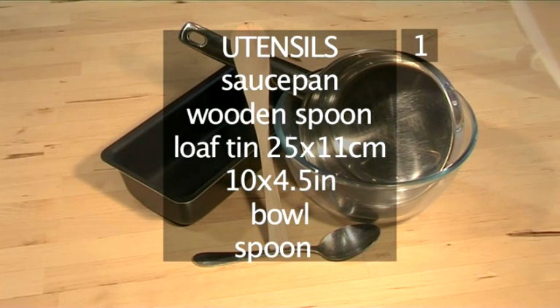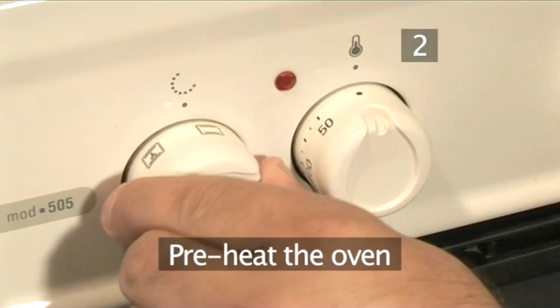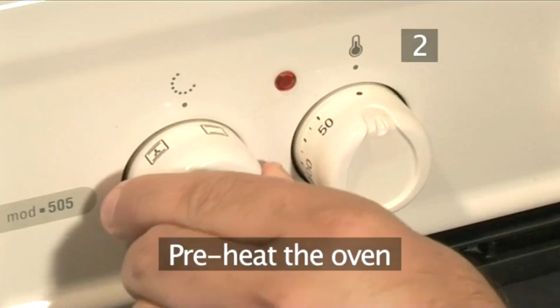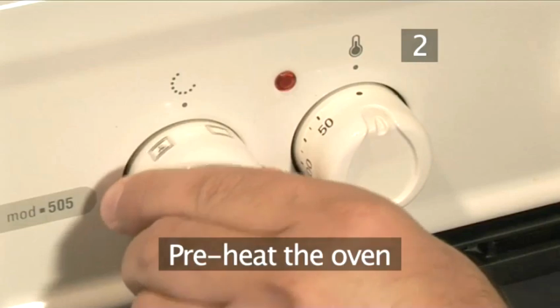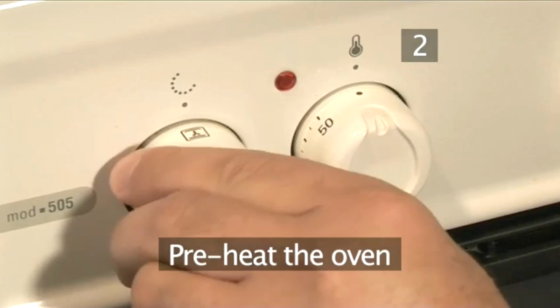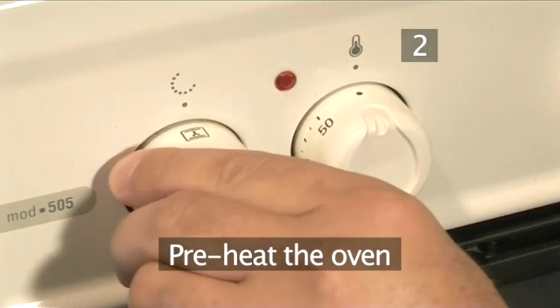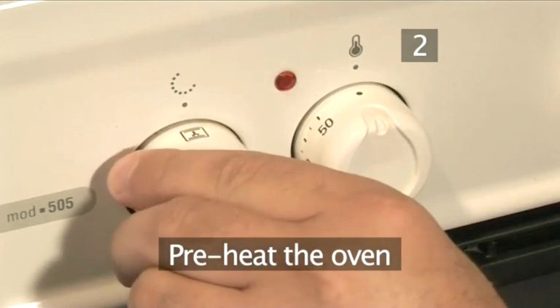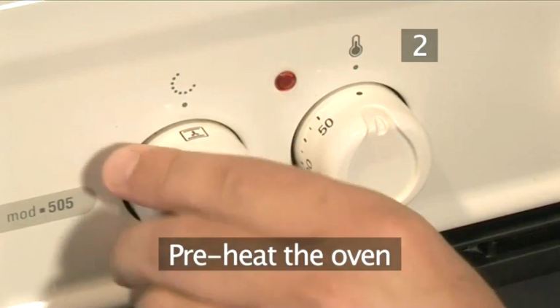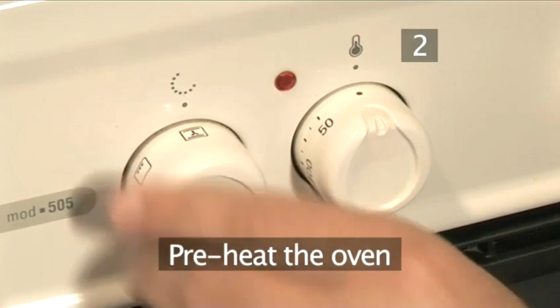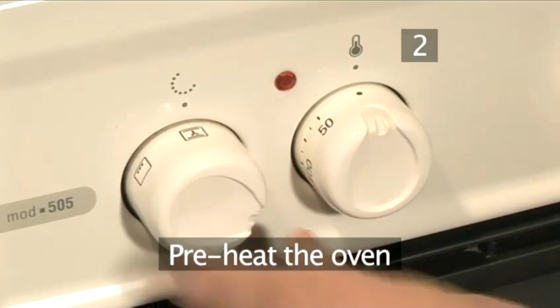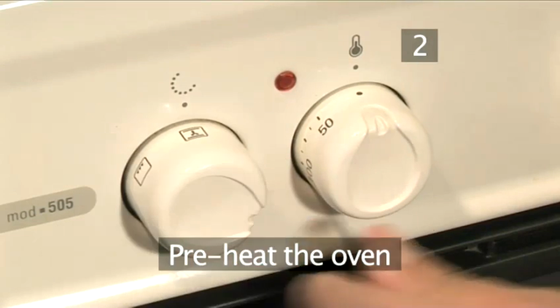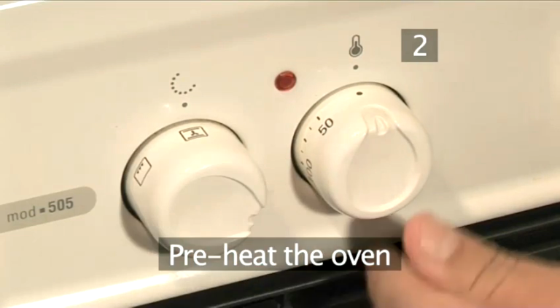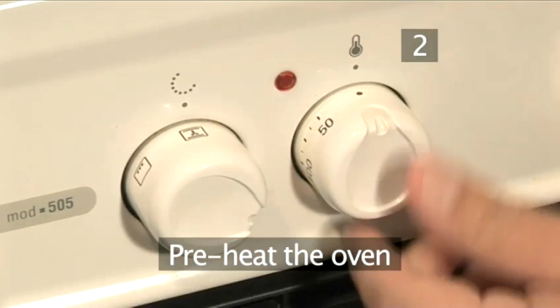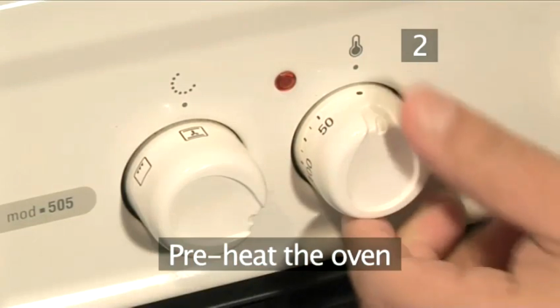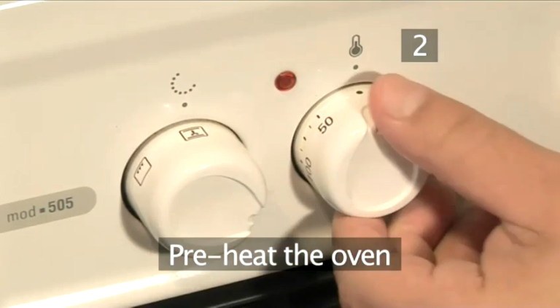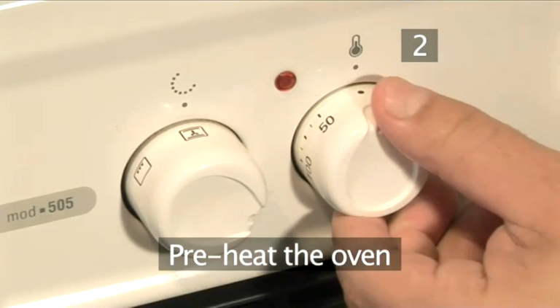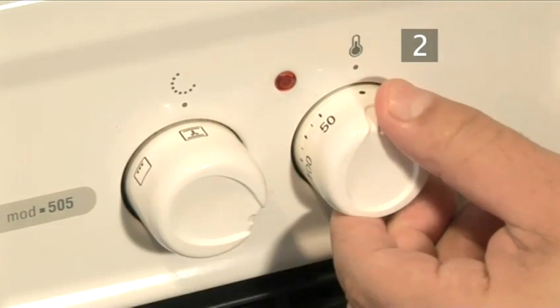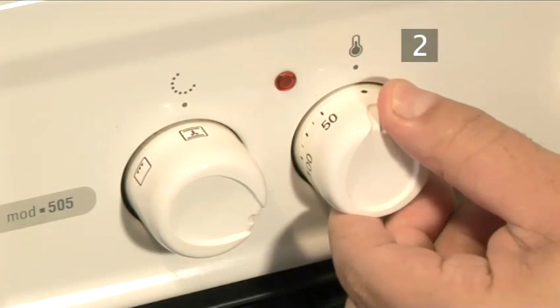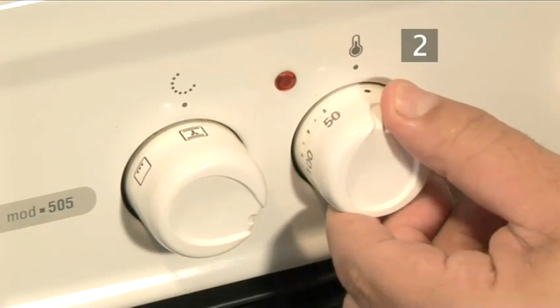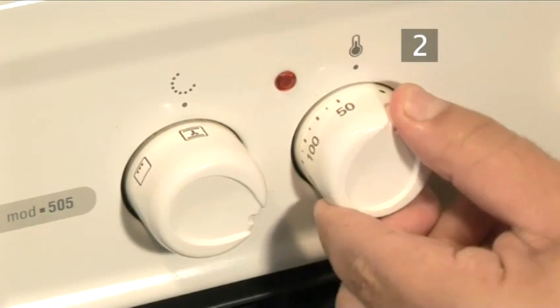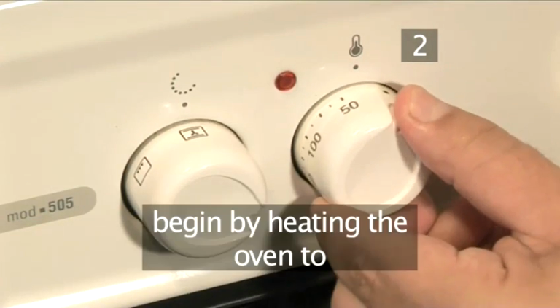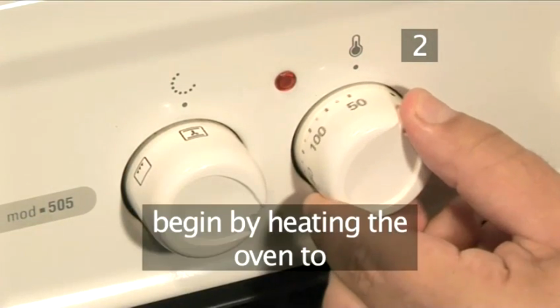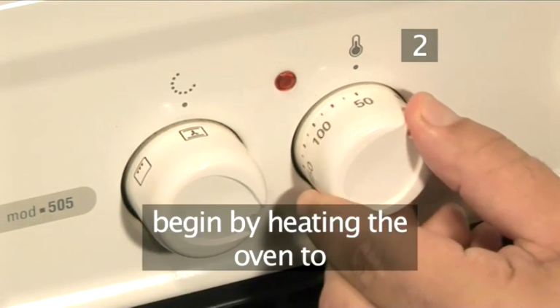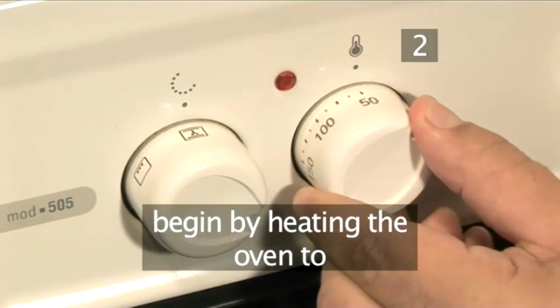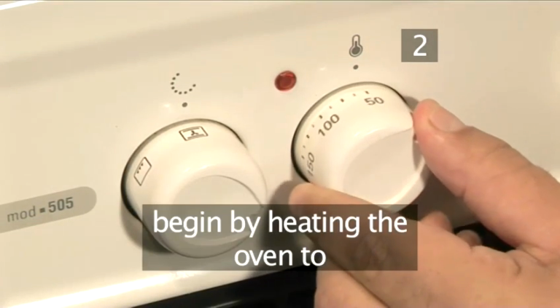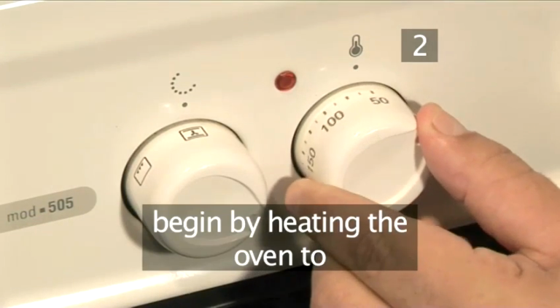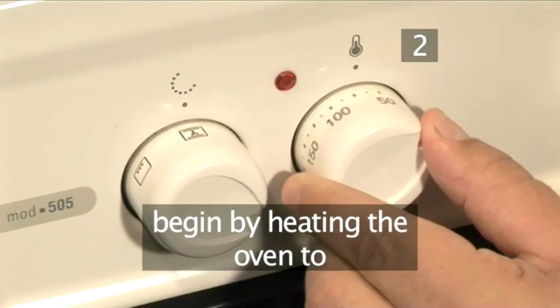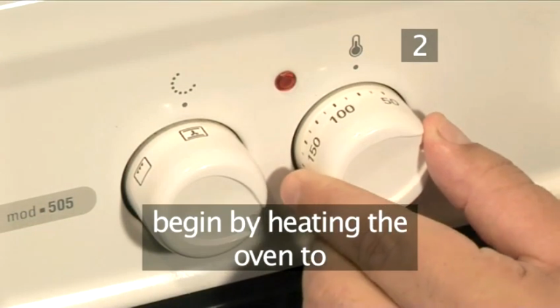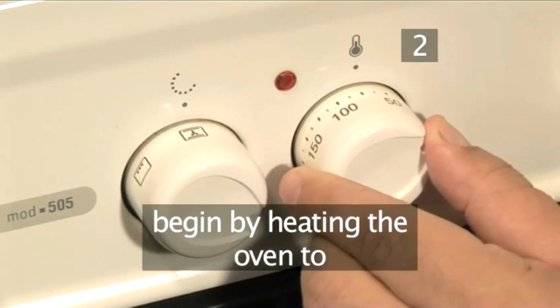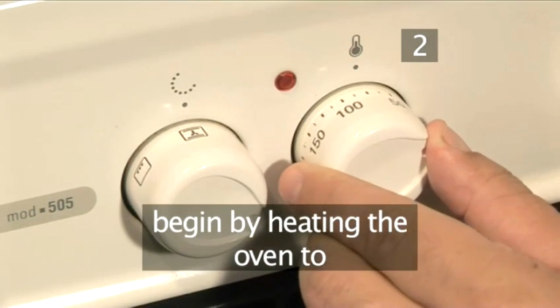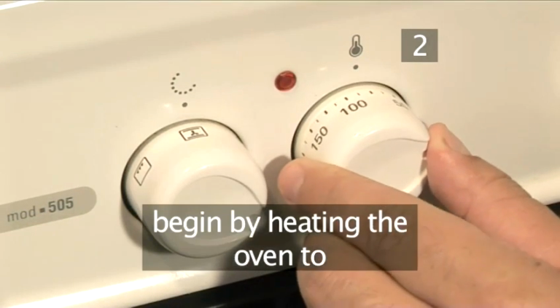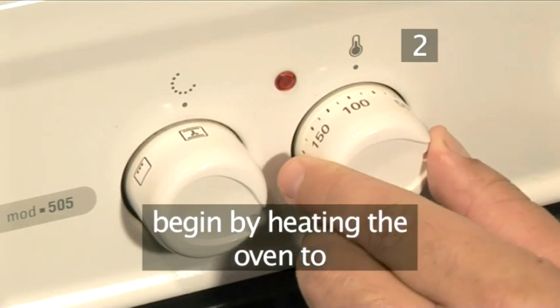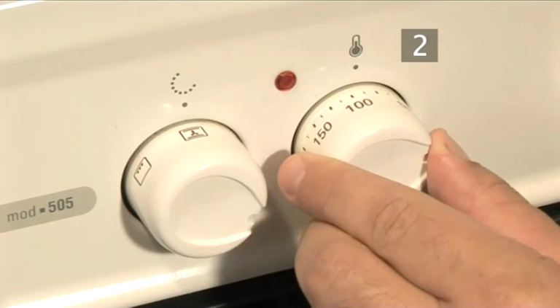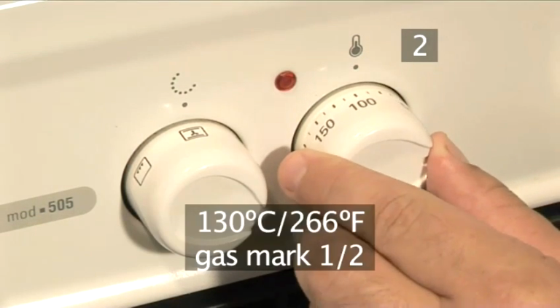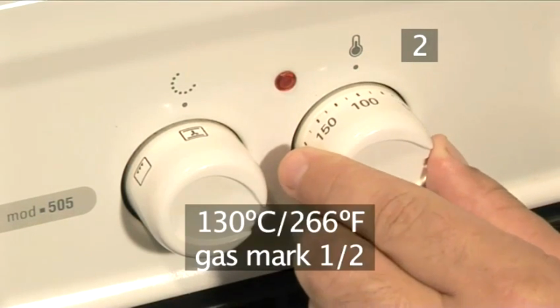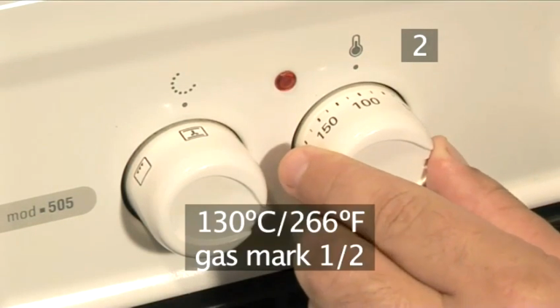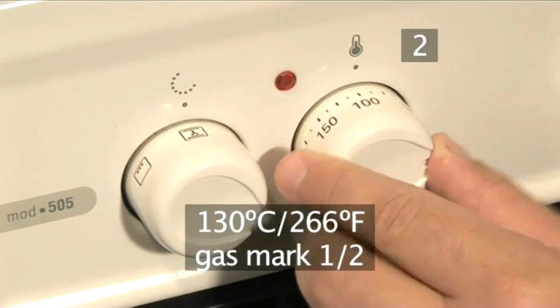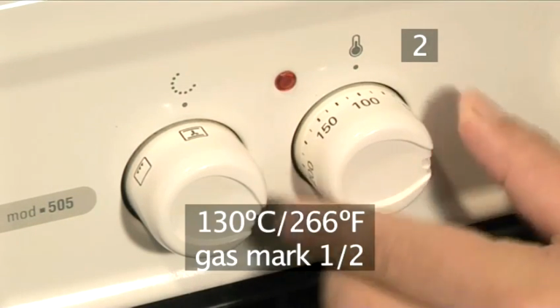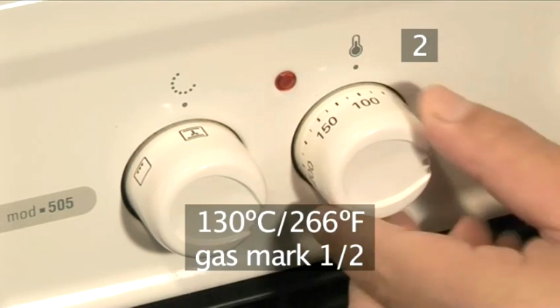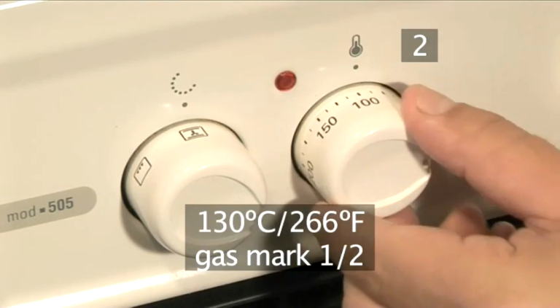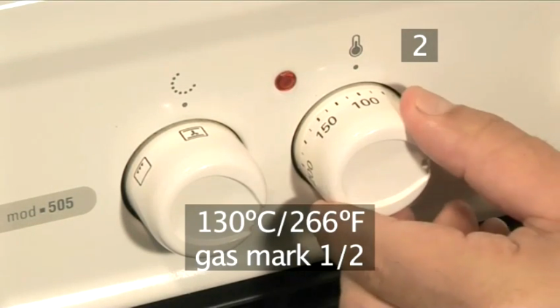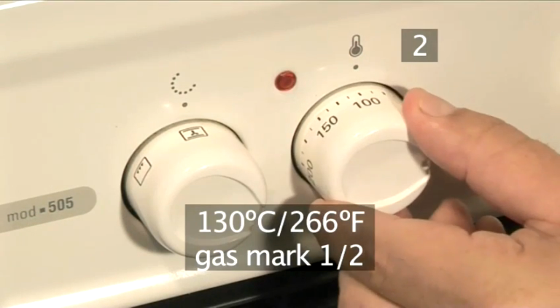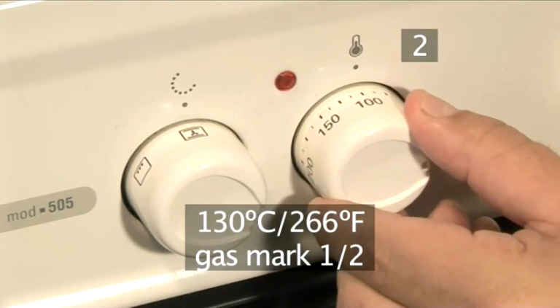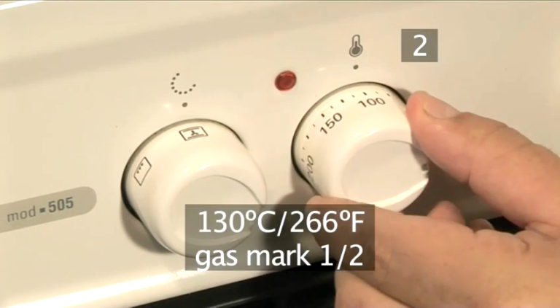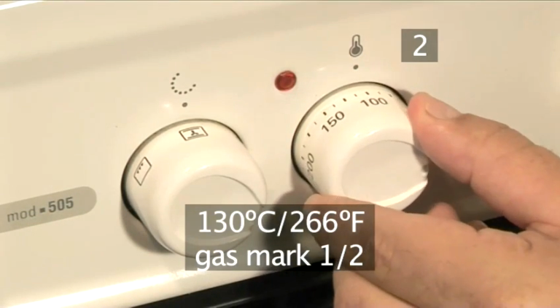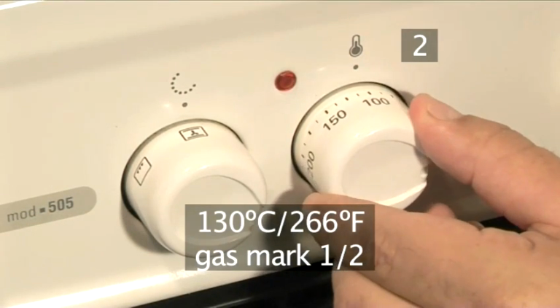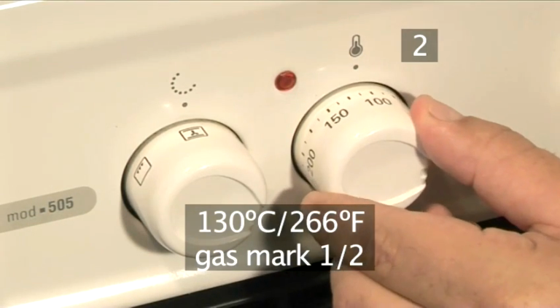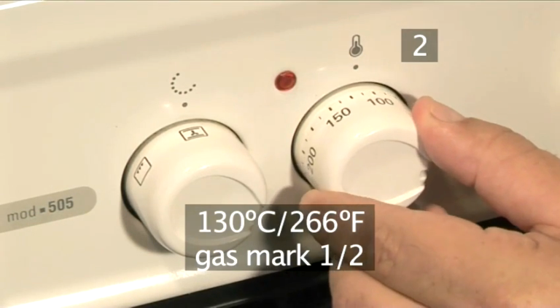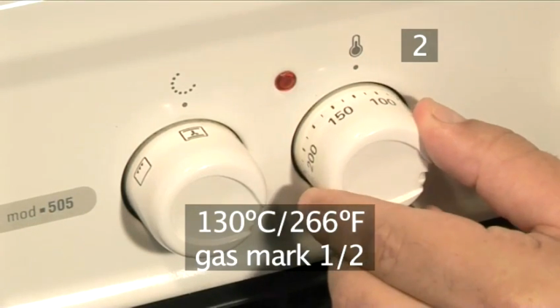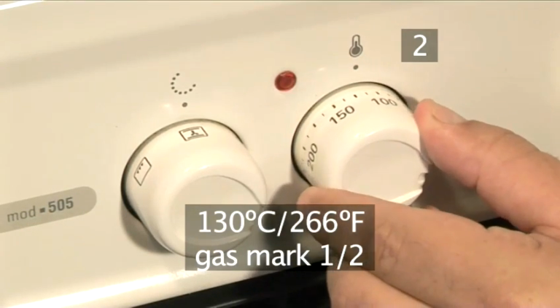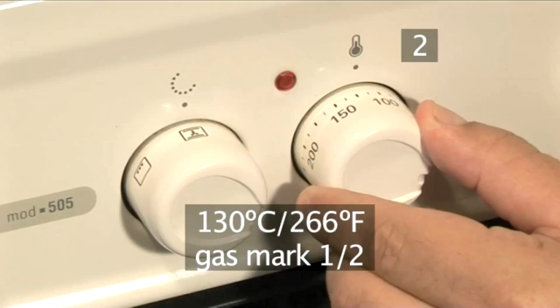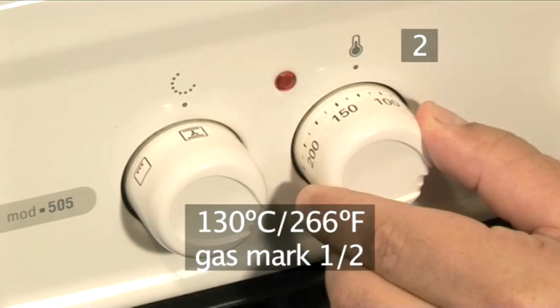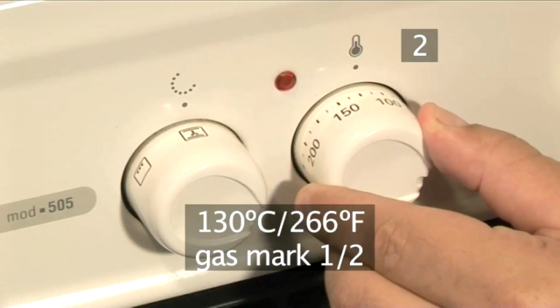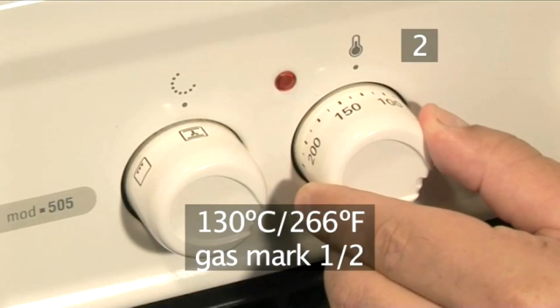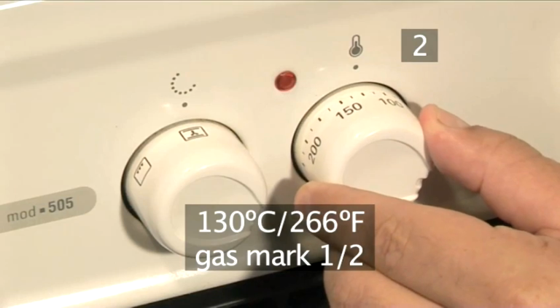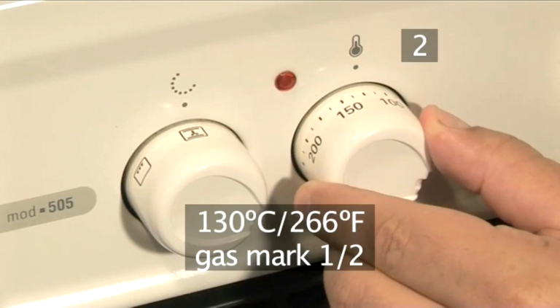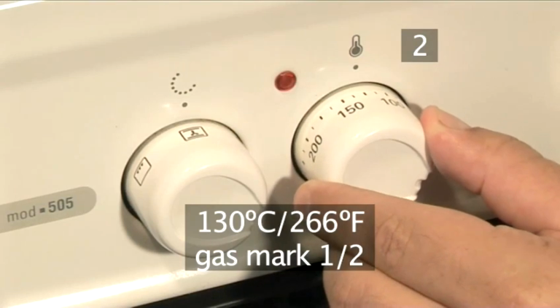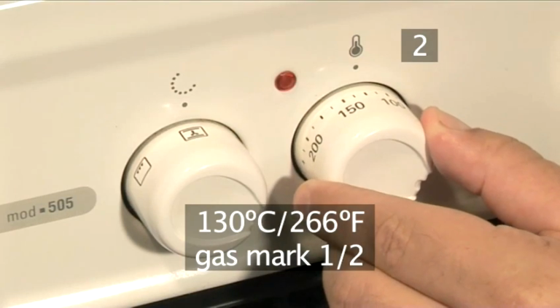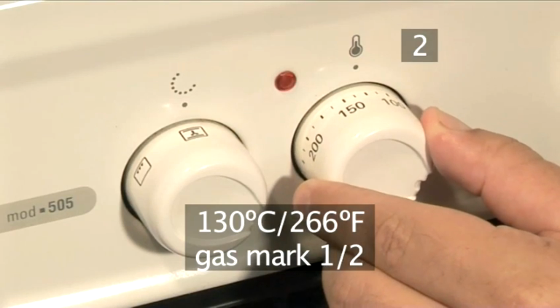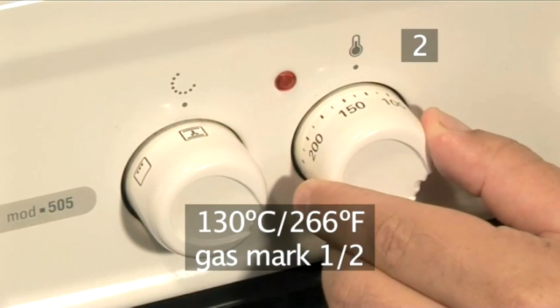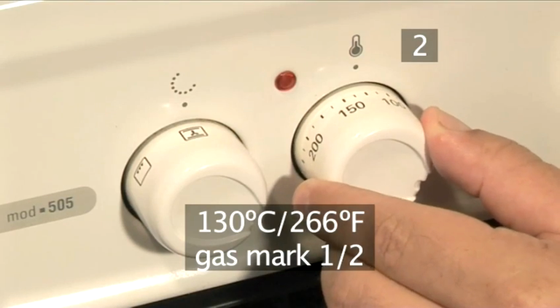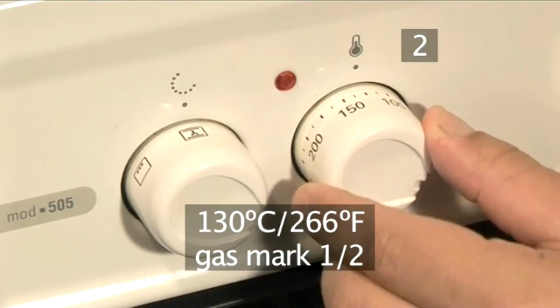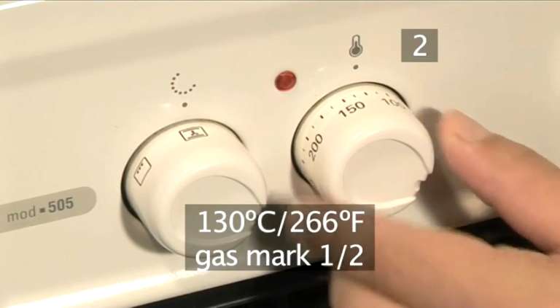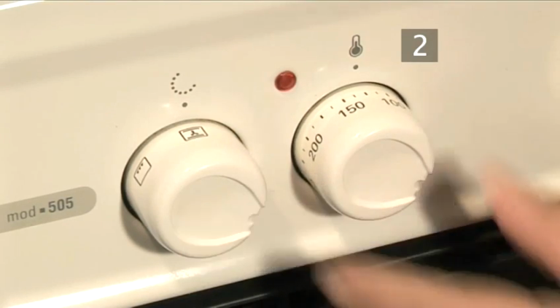Step 2: Preheat. Begin by heating the oven to 130 degrees centigrade, or half a gas mark.